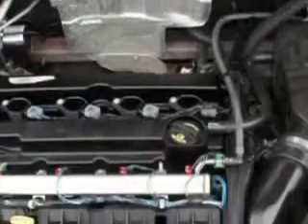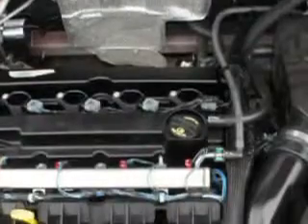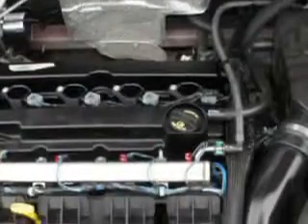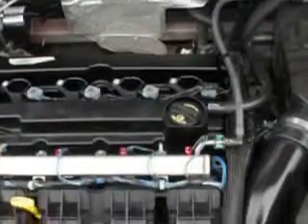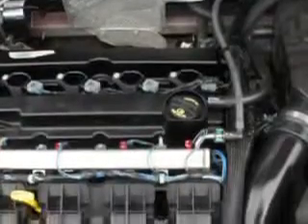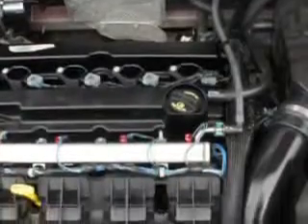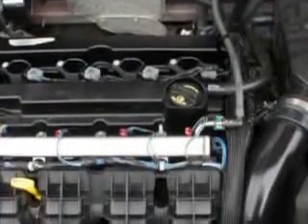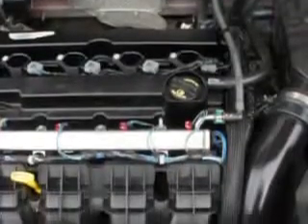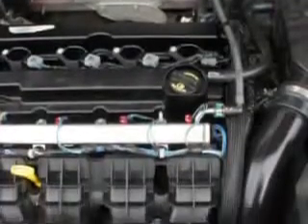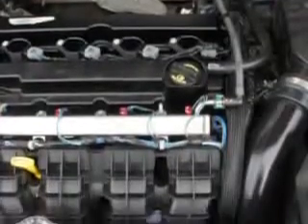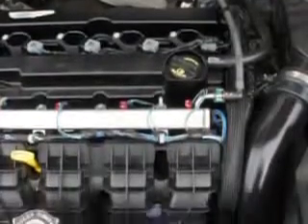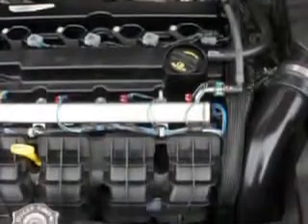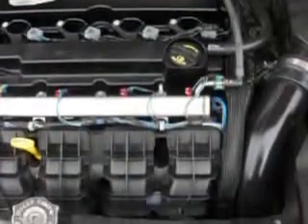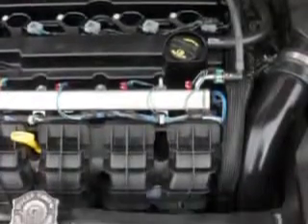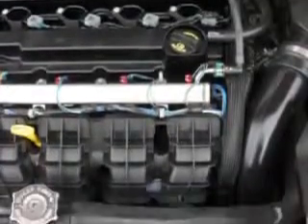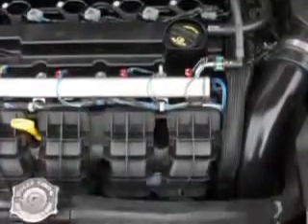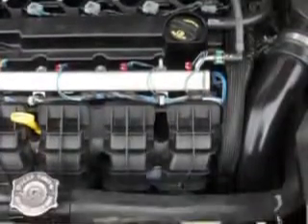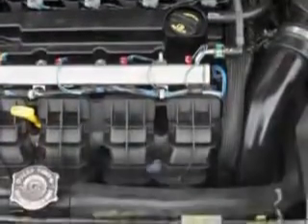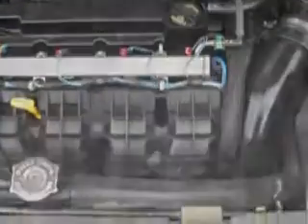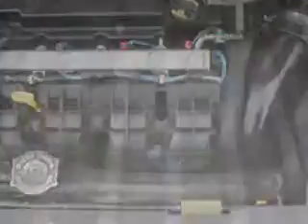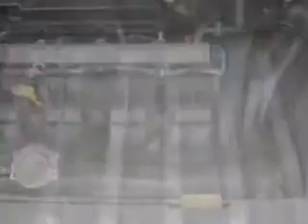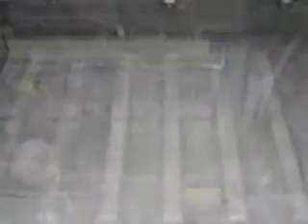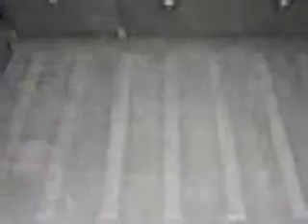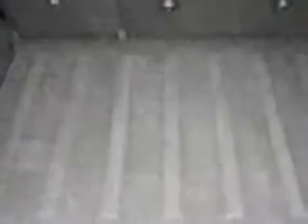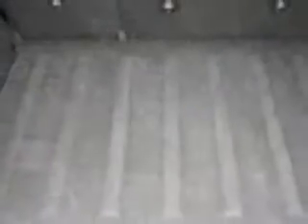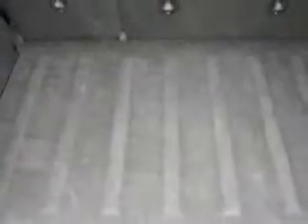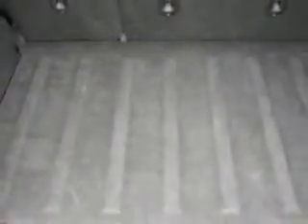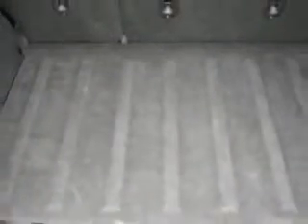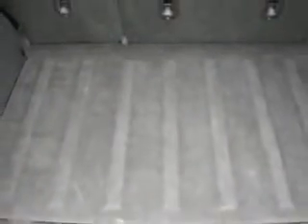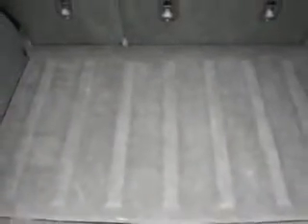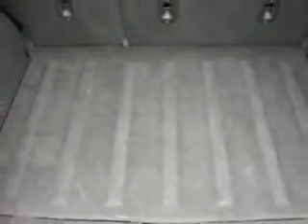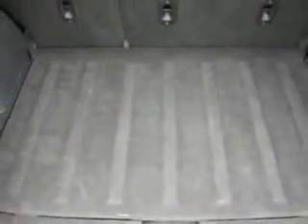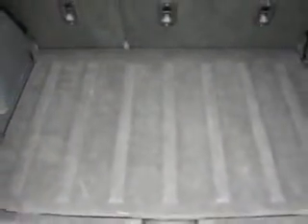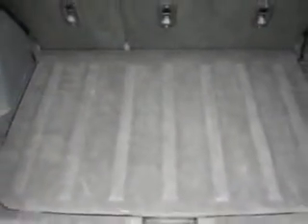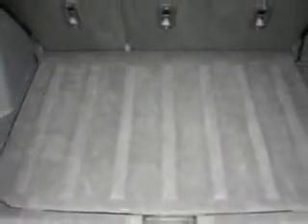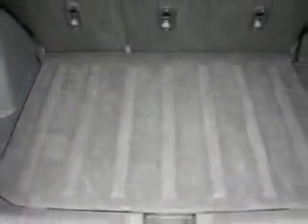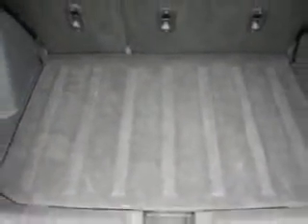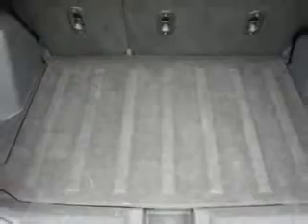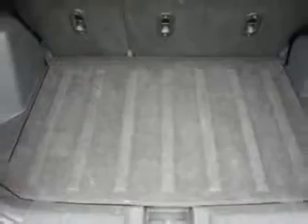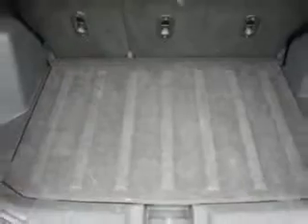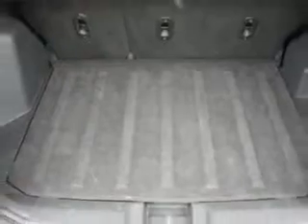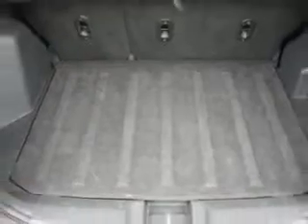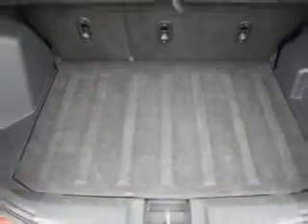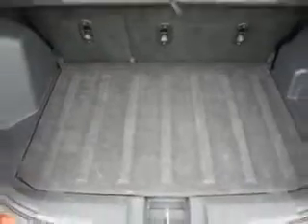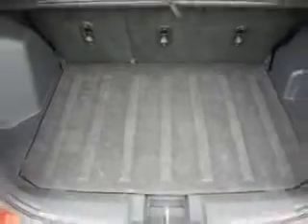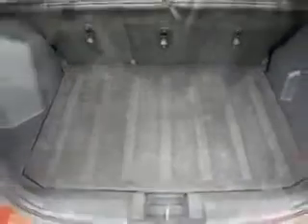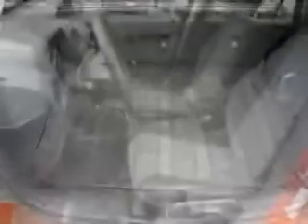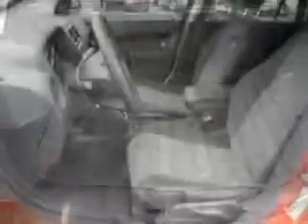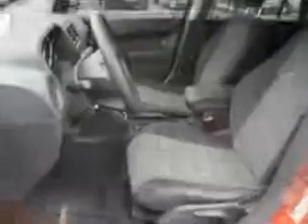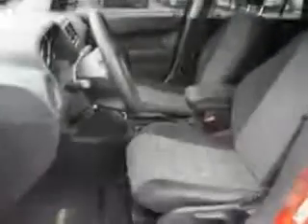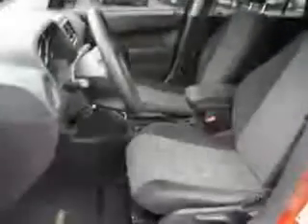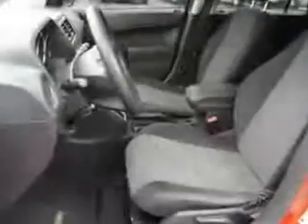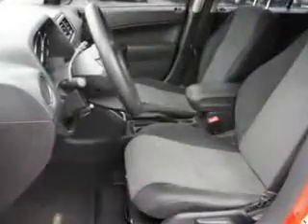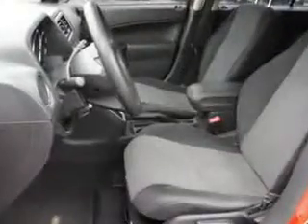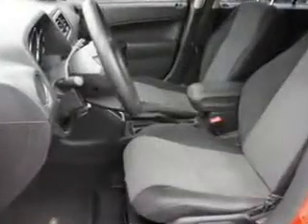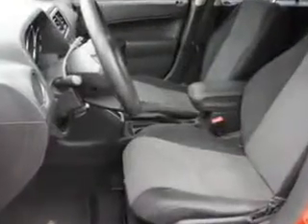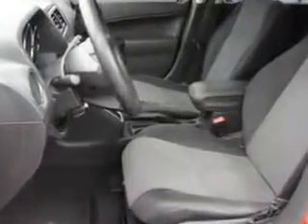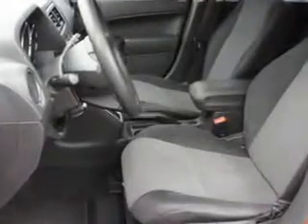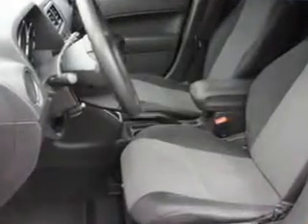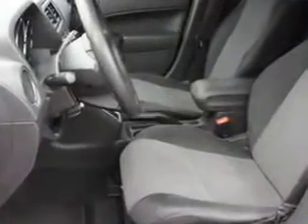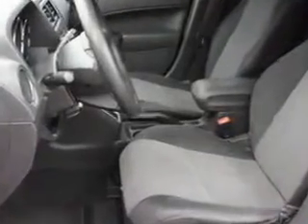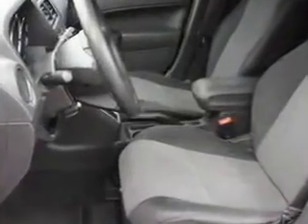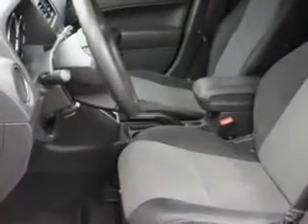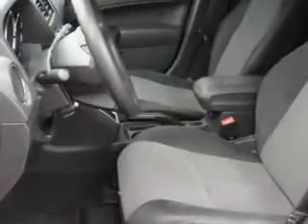Enjoy the drive and have peace of mind in this 2010 Dodge Caliber. See us at Riverside Autoplex of Muscogee today.